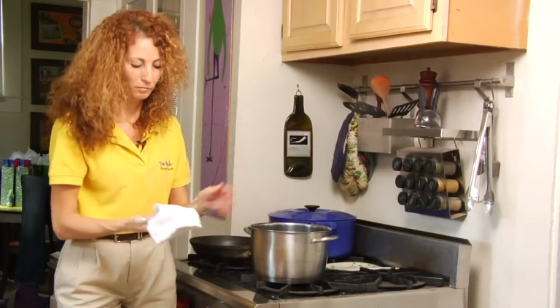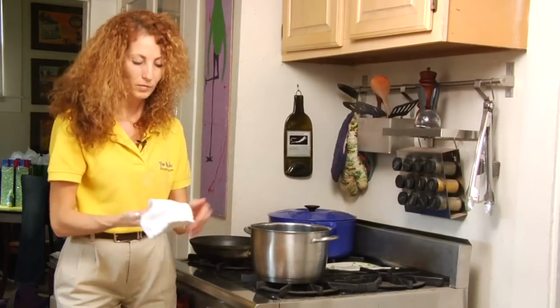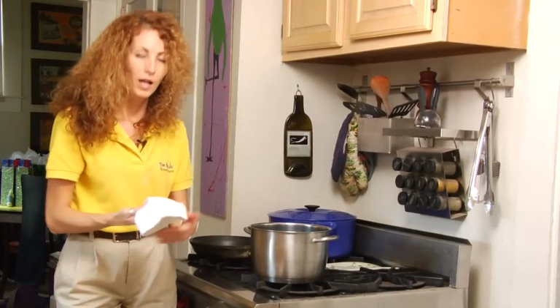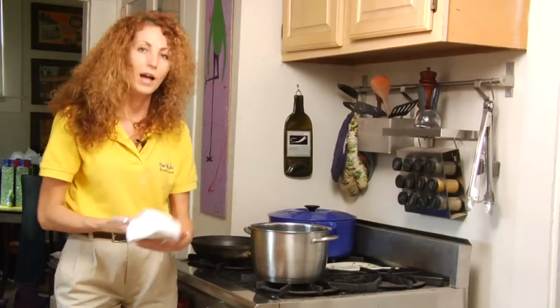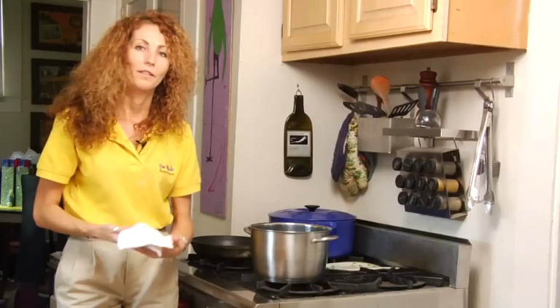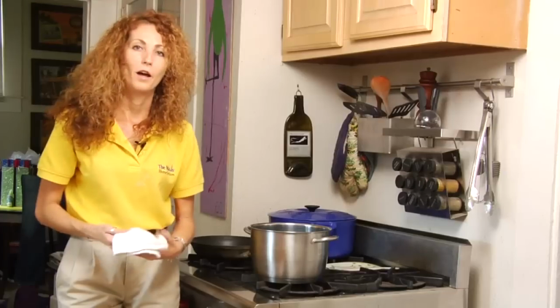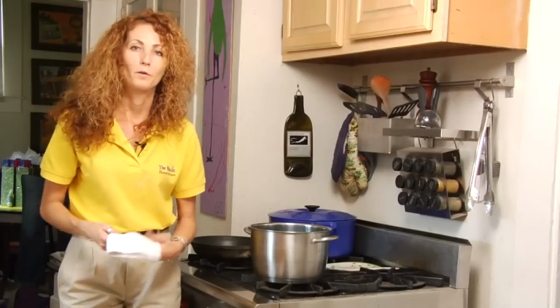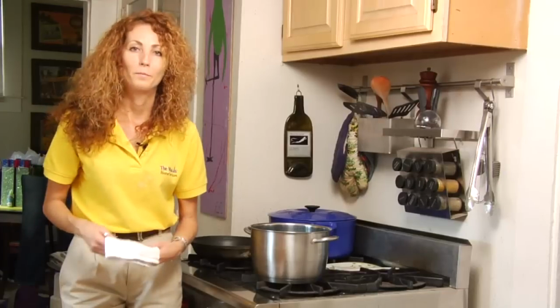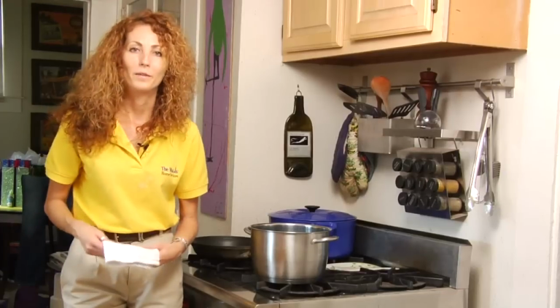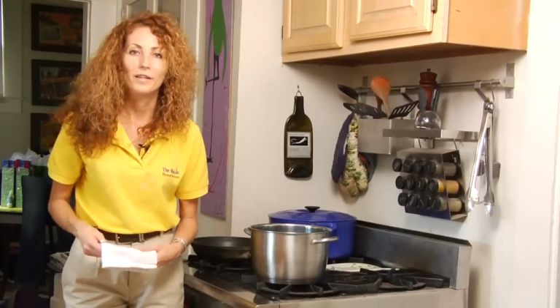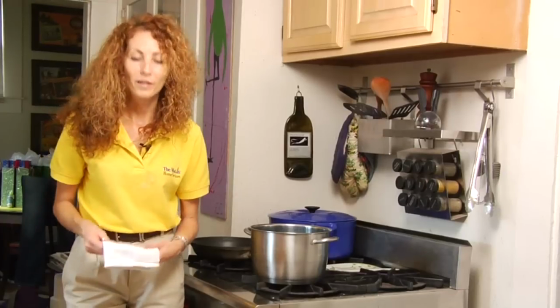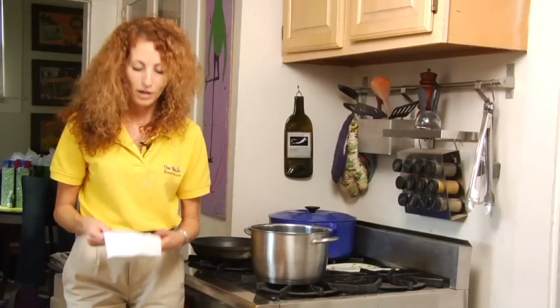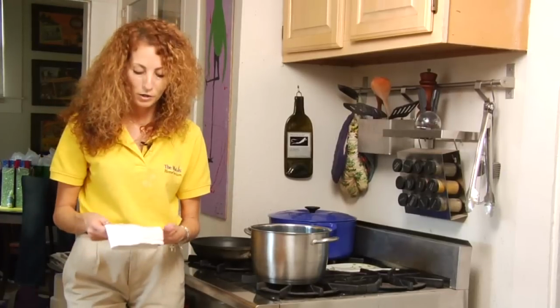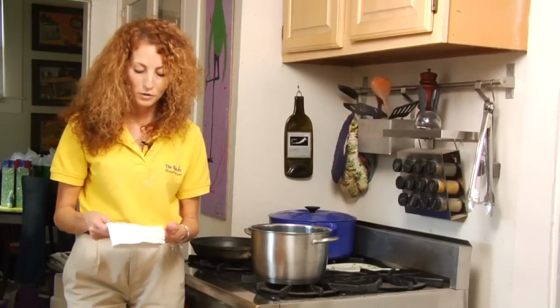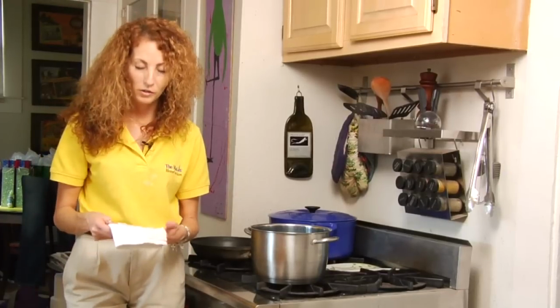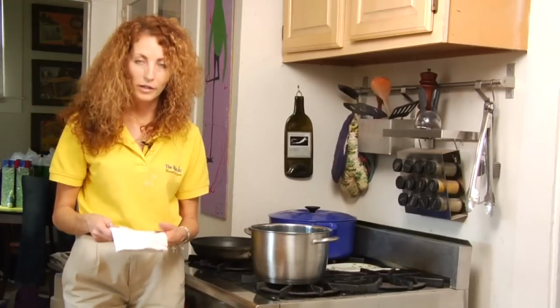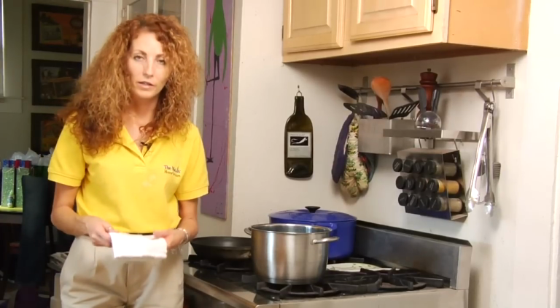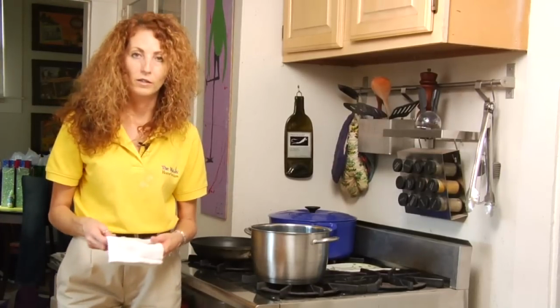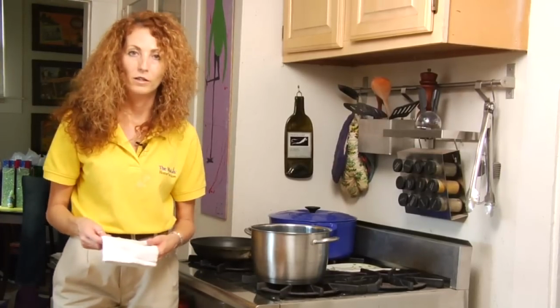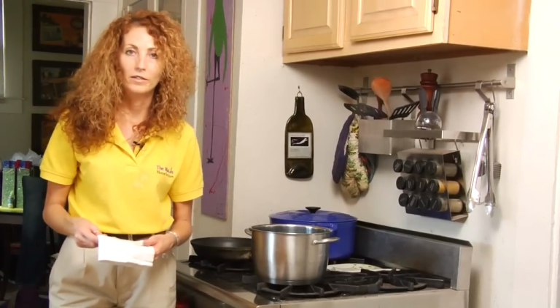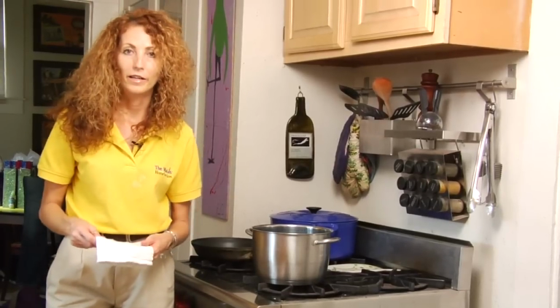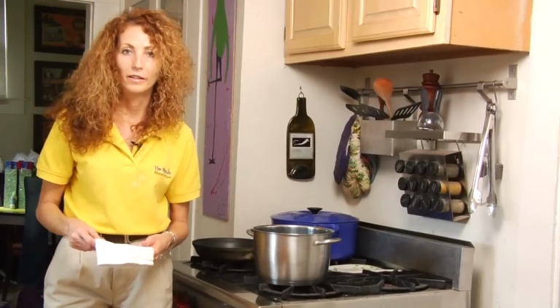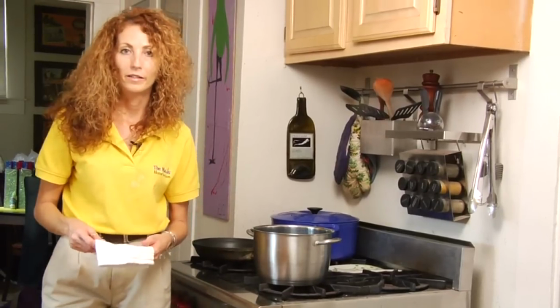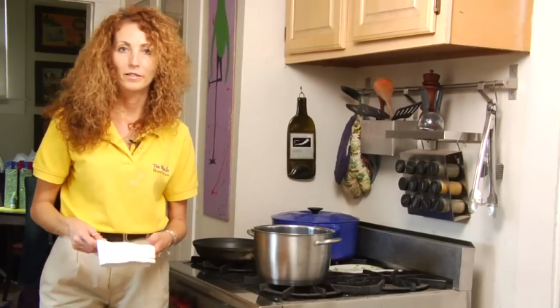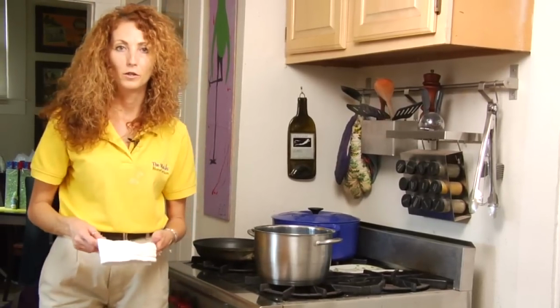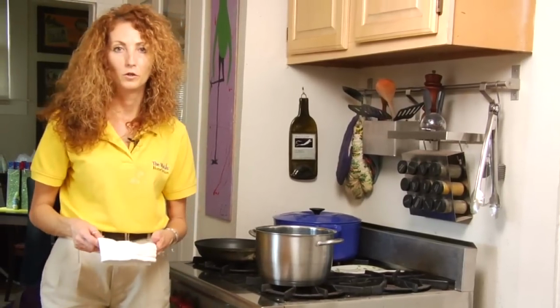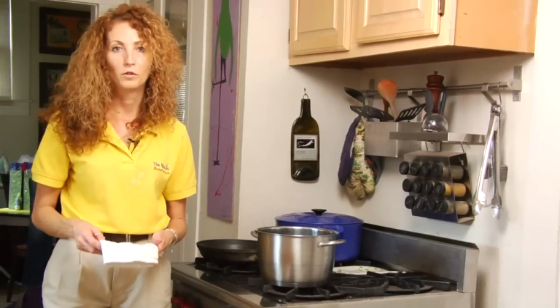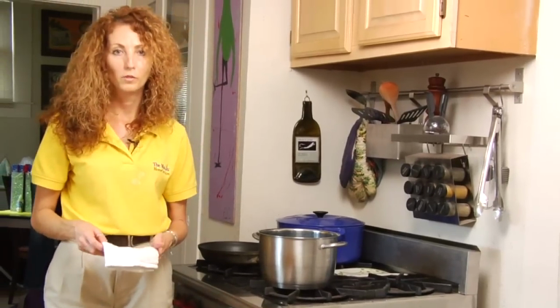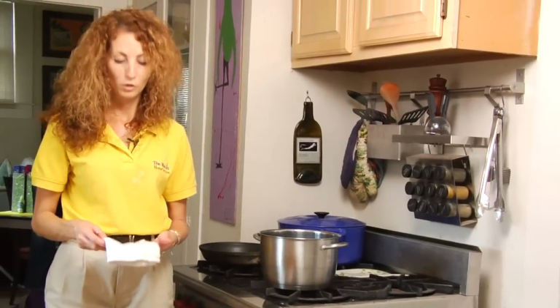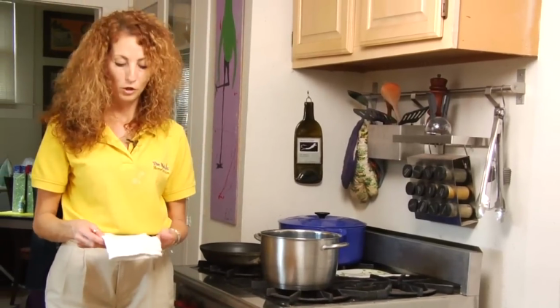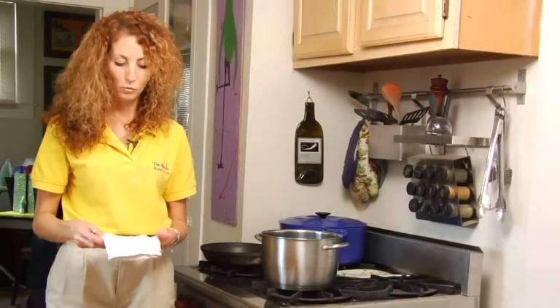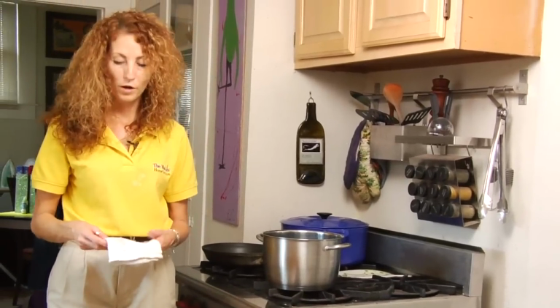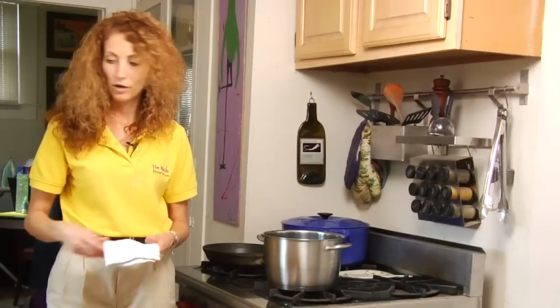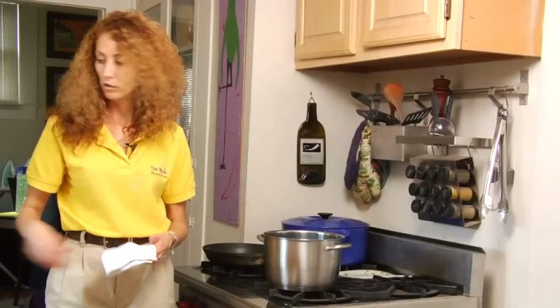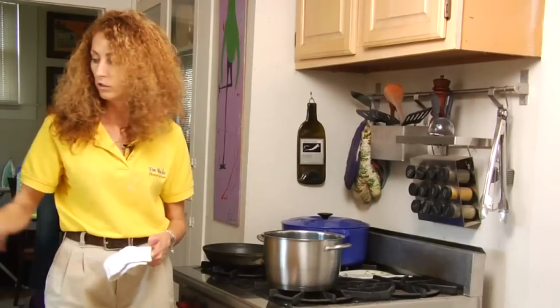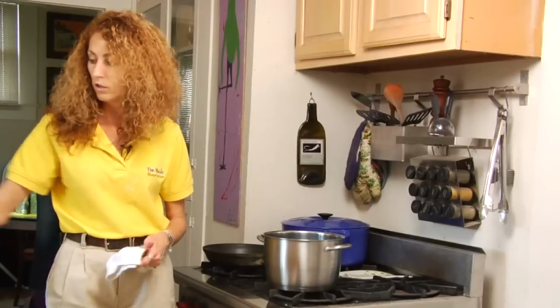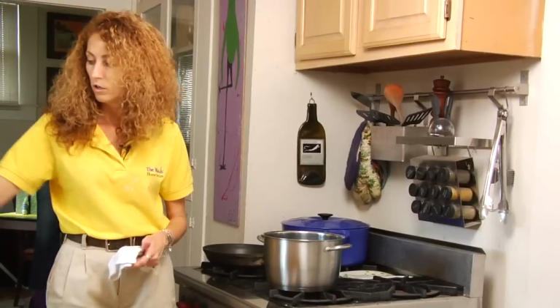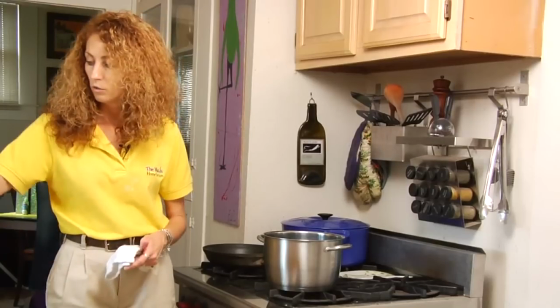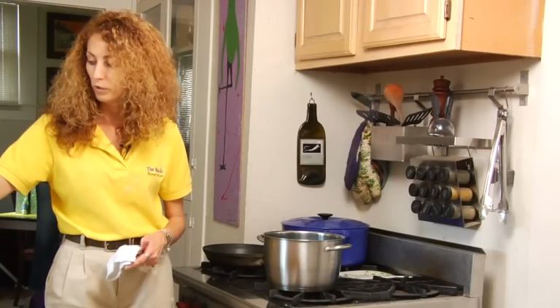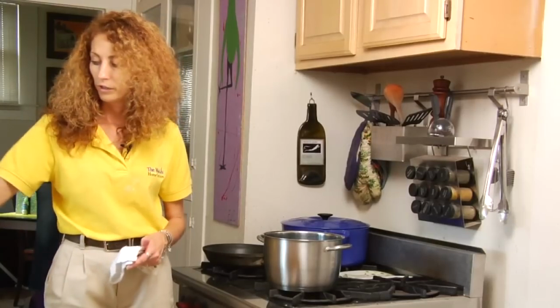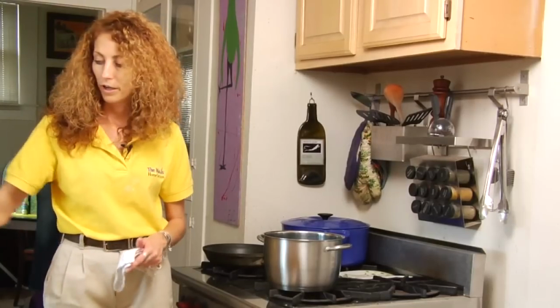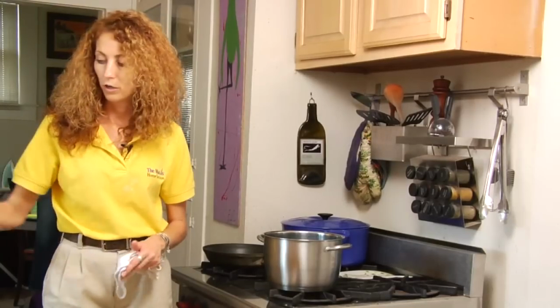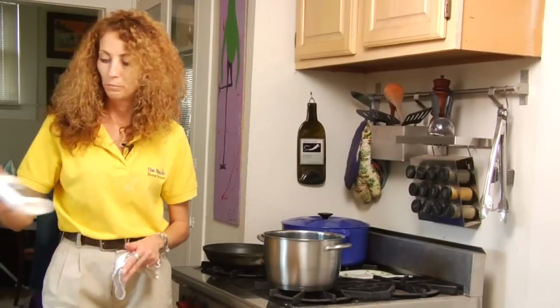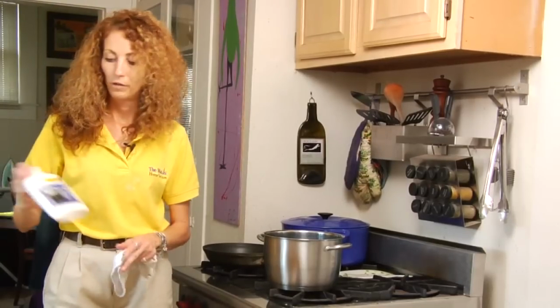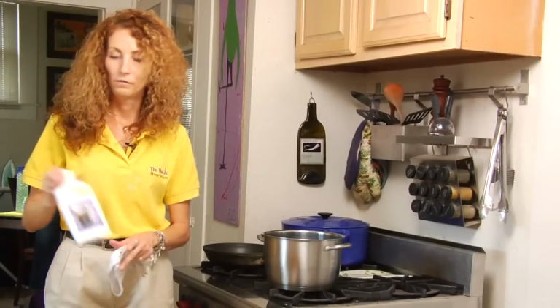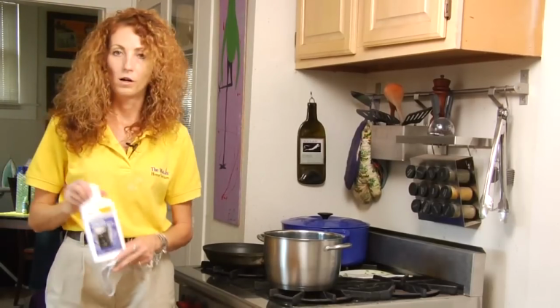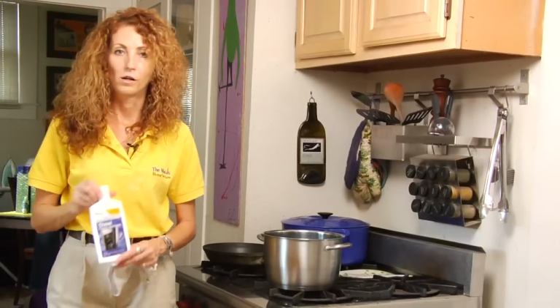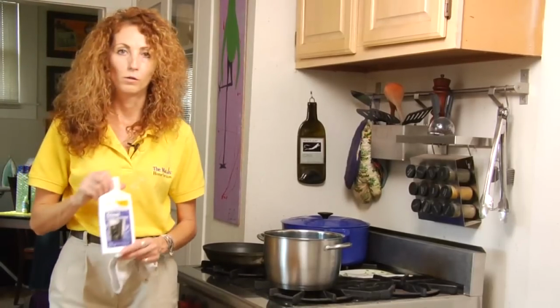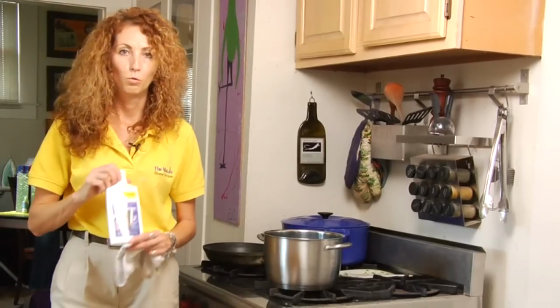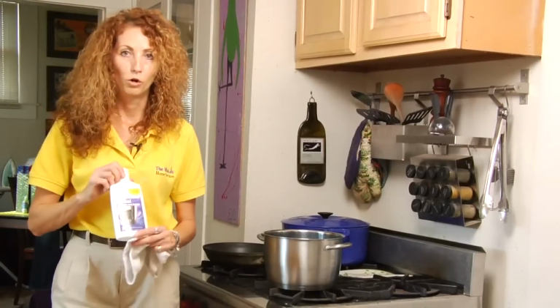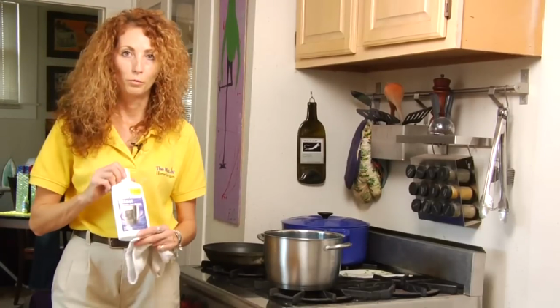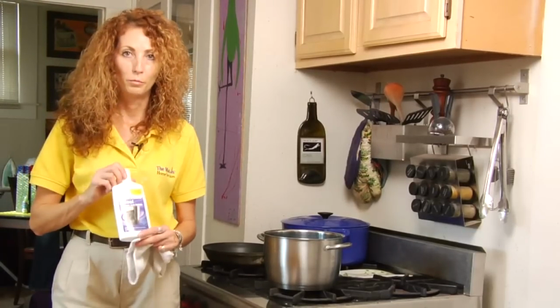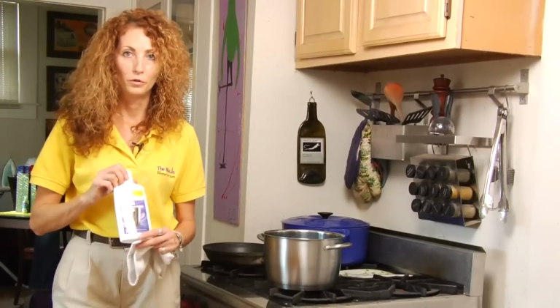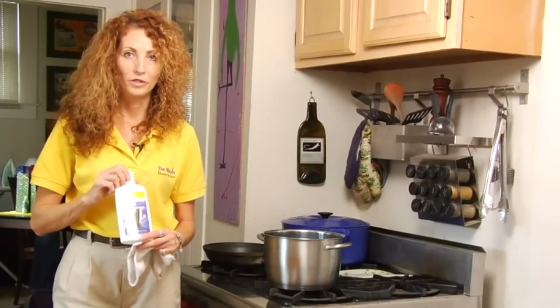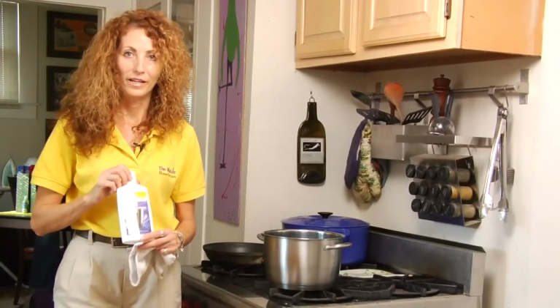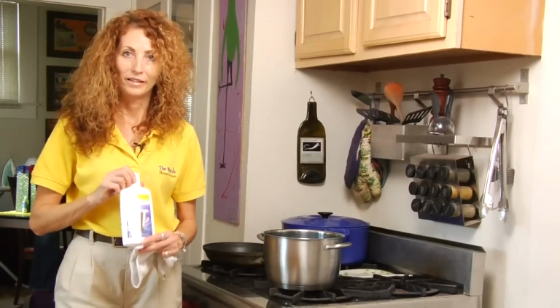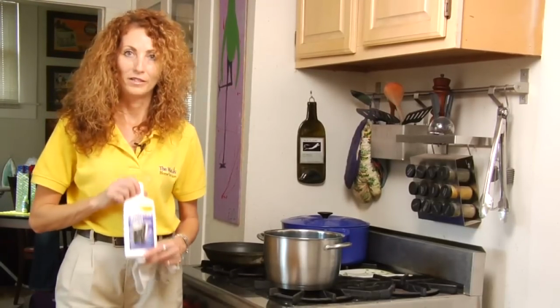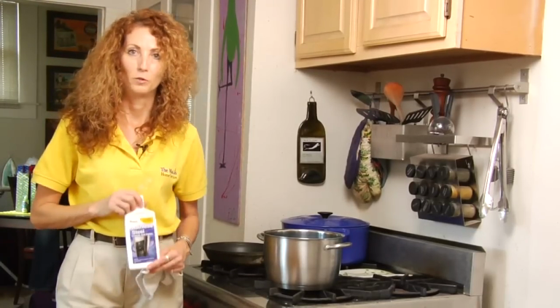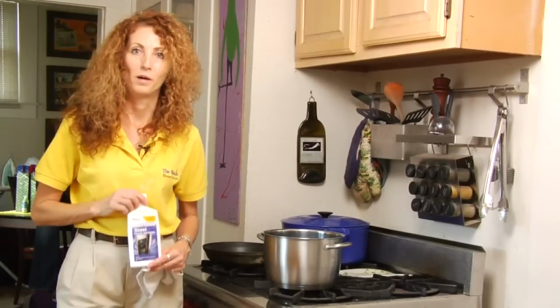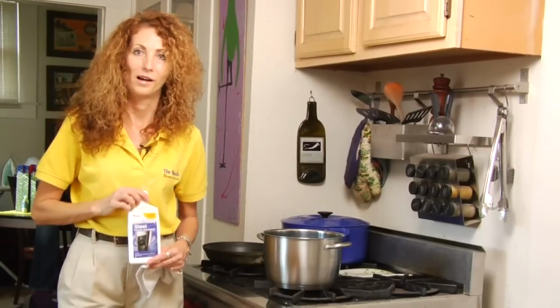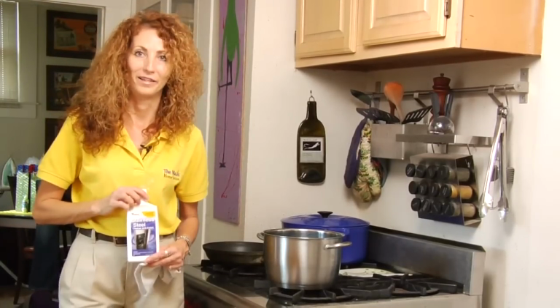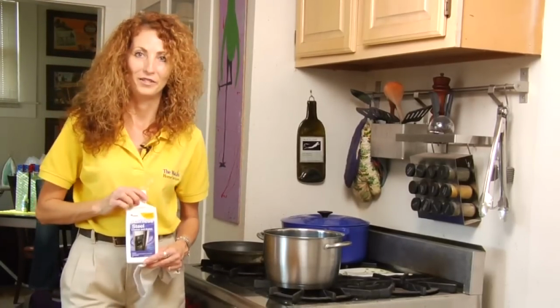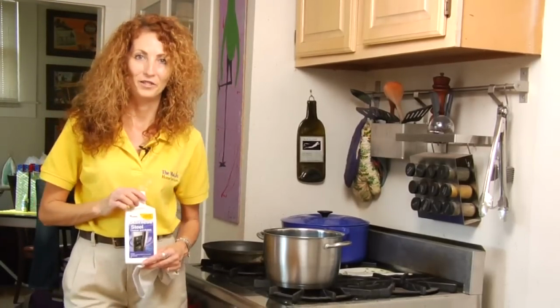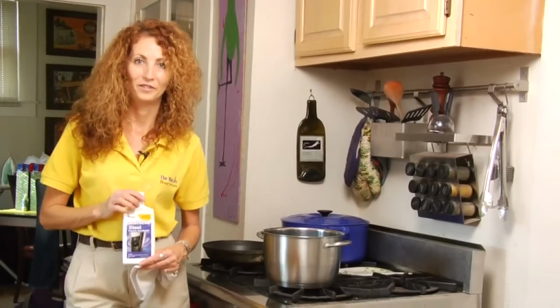And that would be how you clean stainless steel cookware with the help of our Whirlpool stainless steel polish.